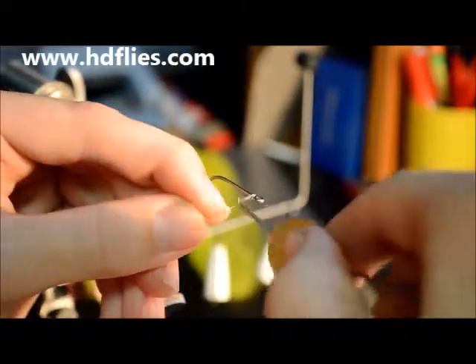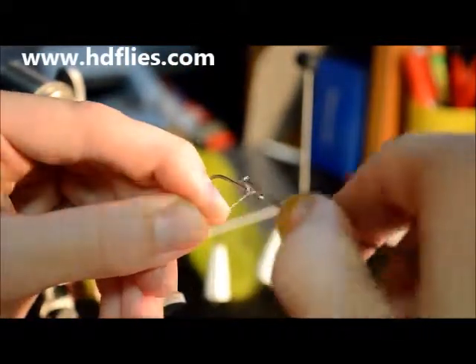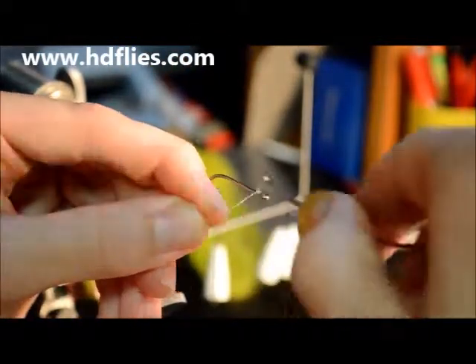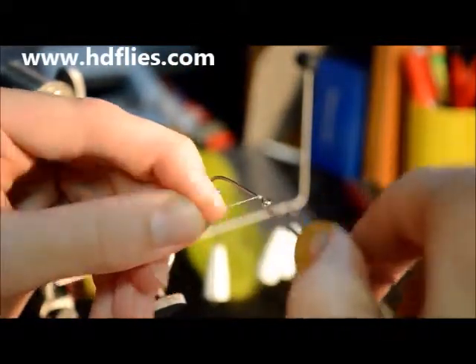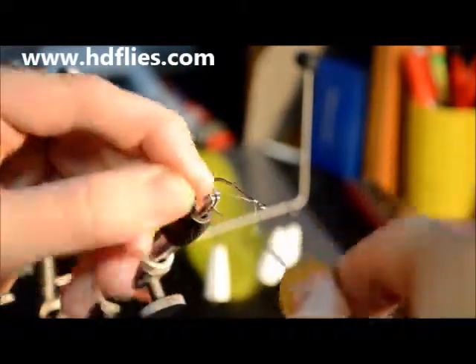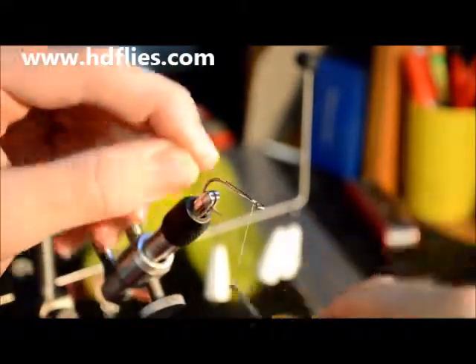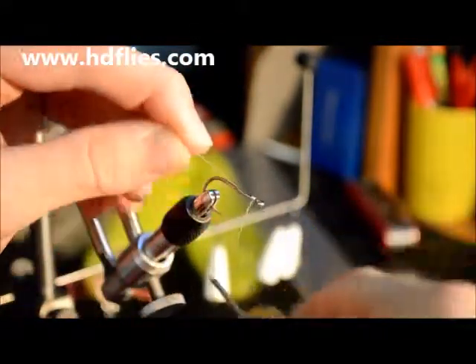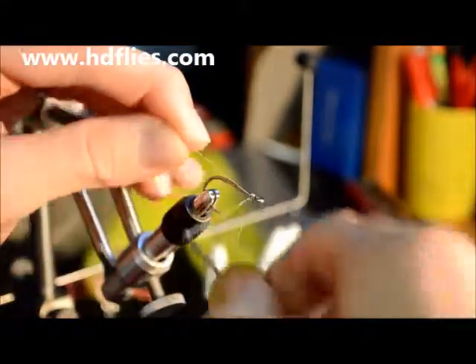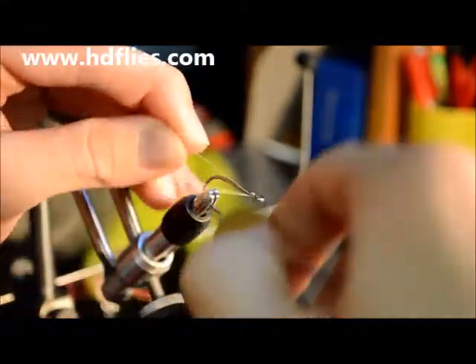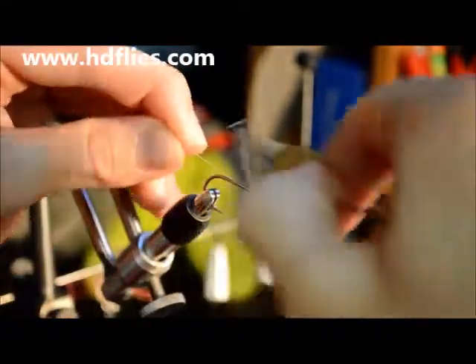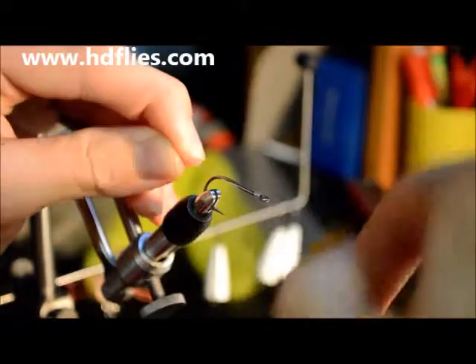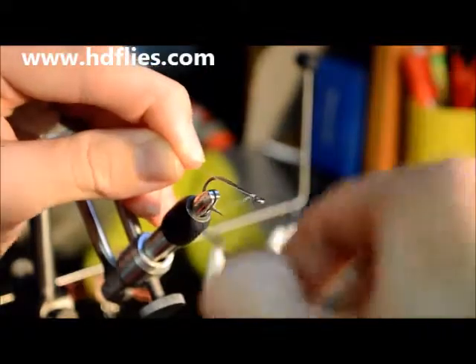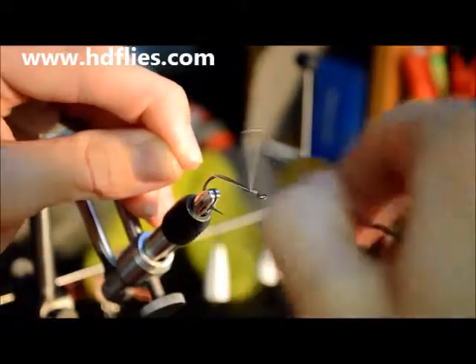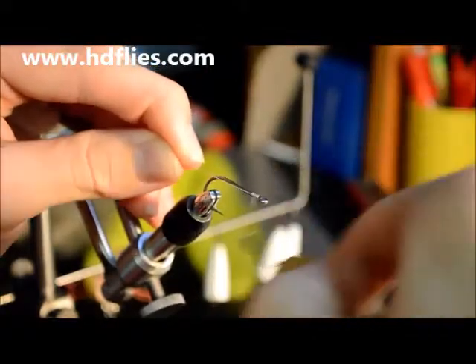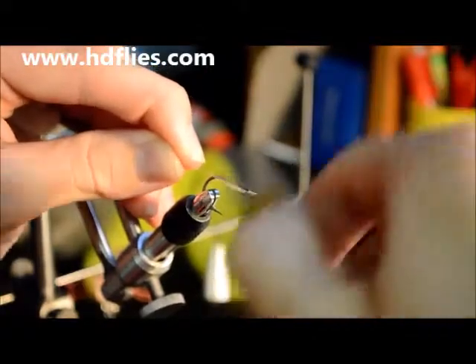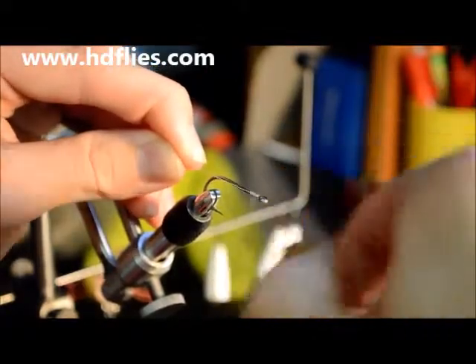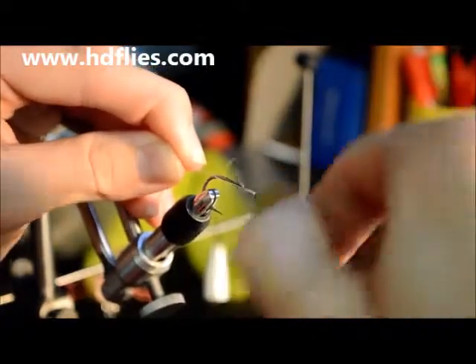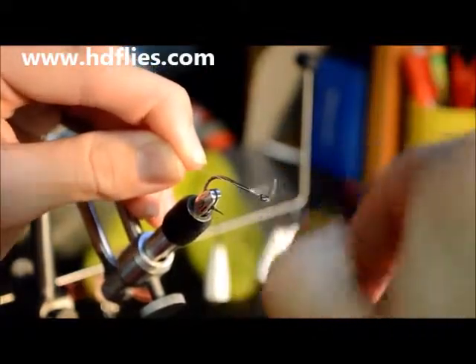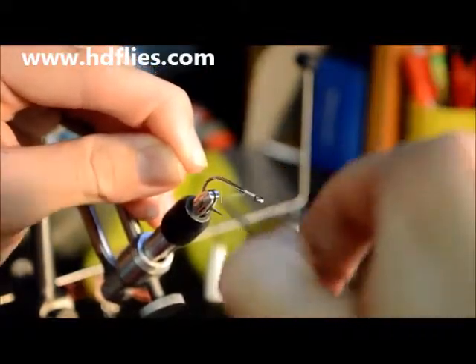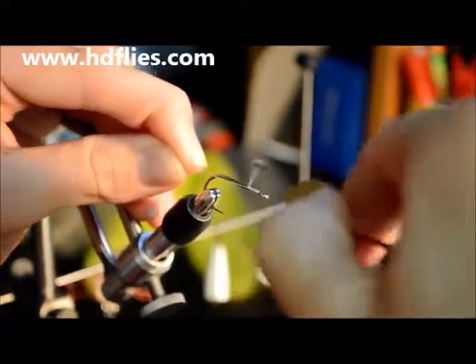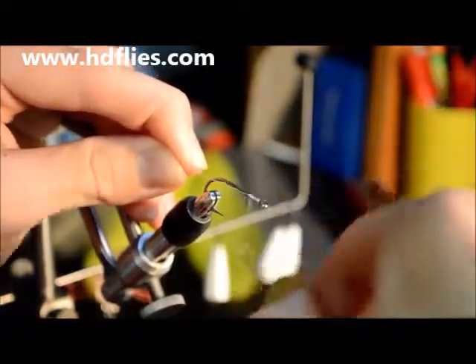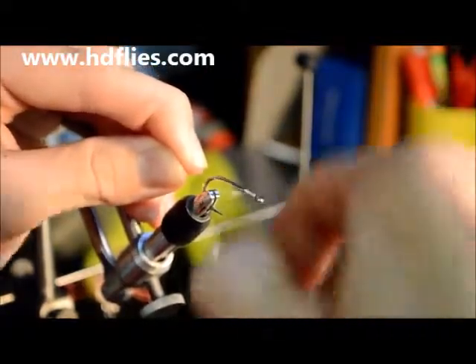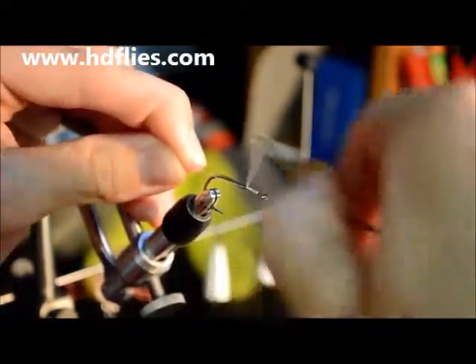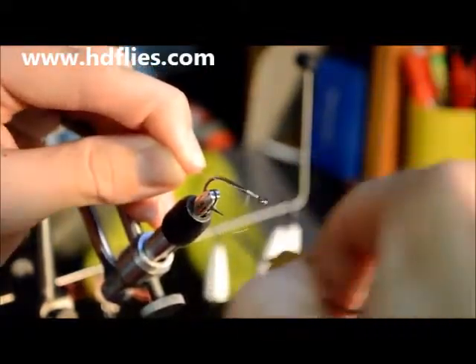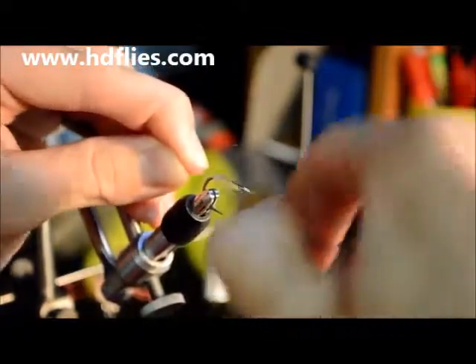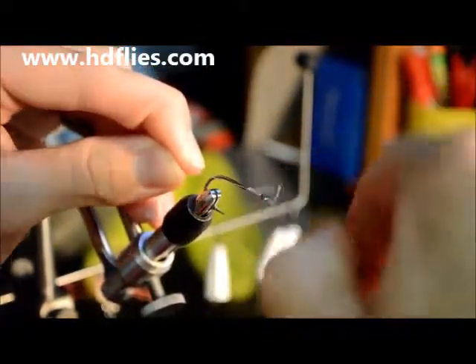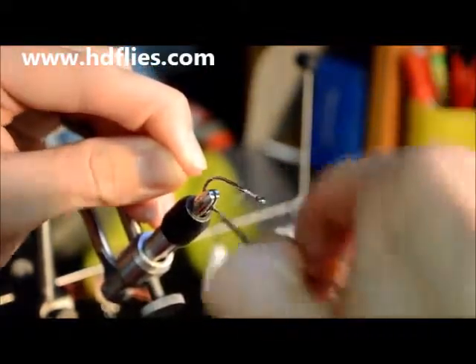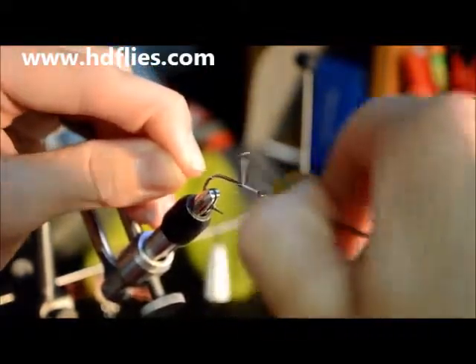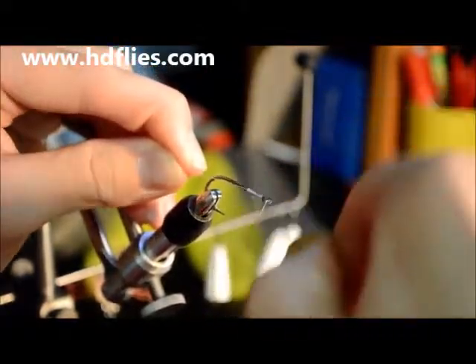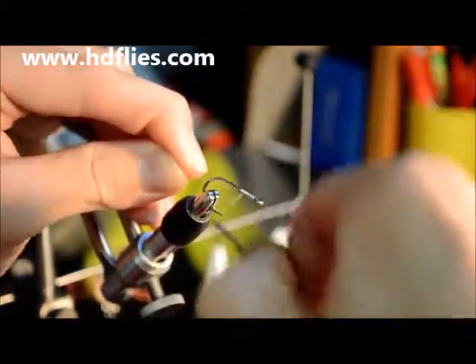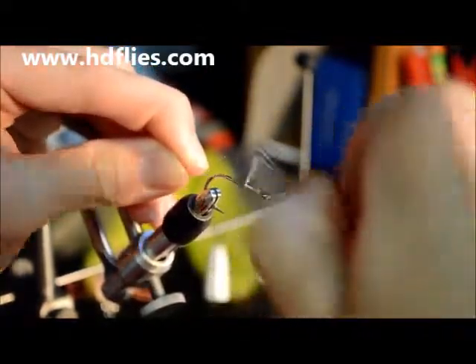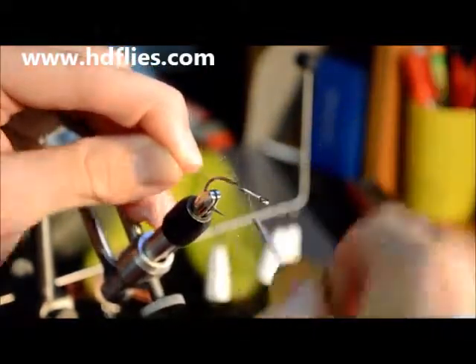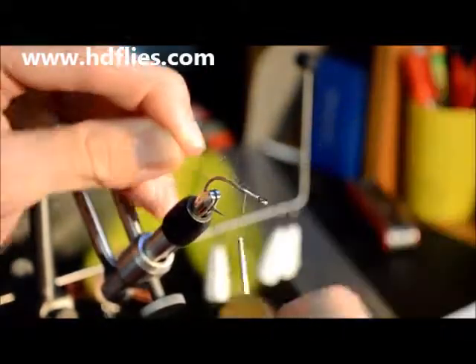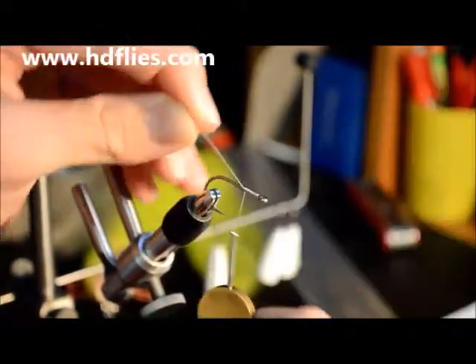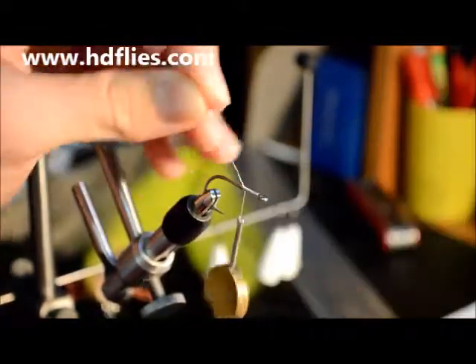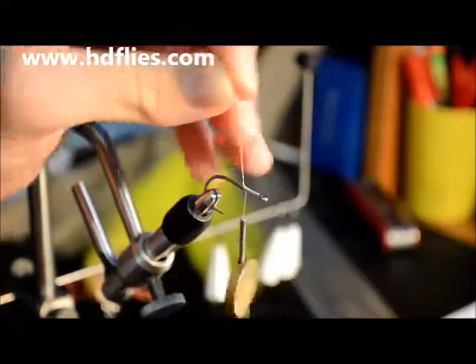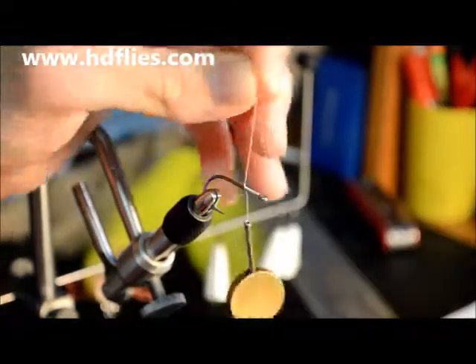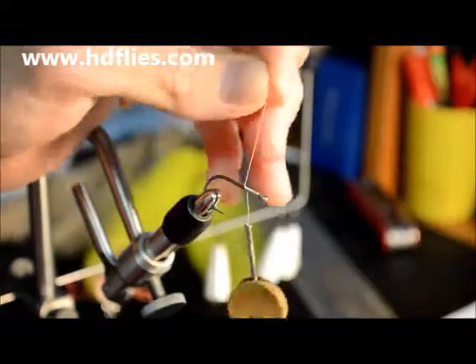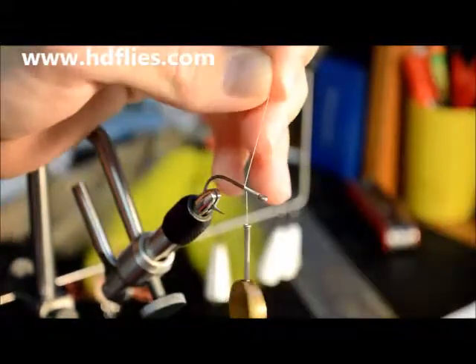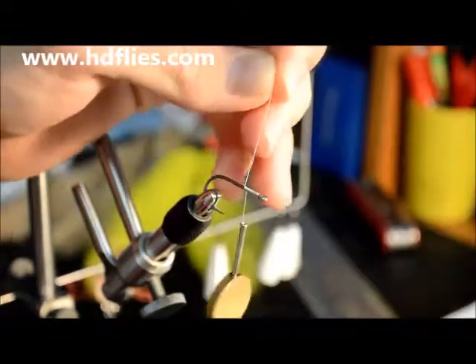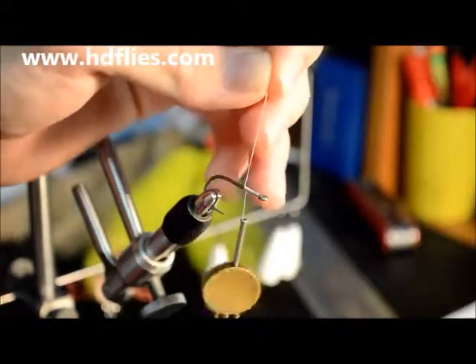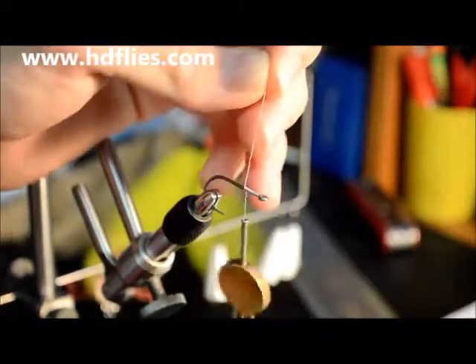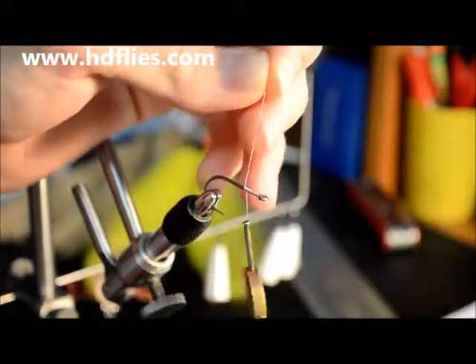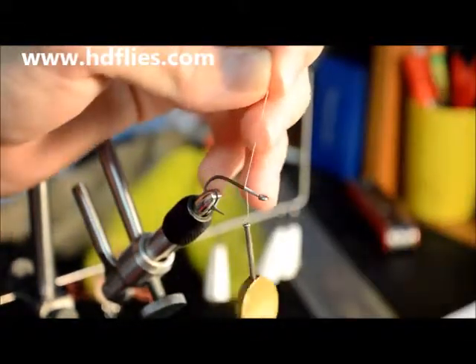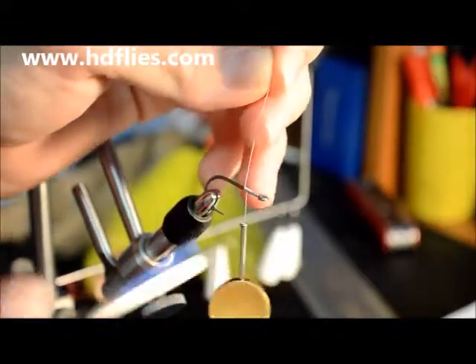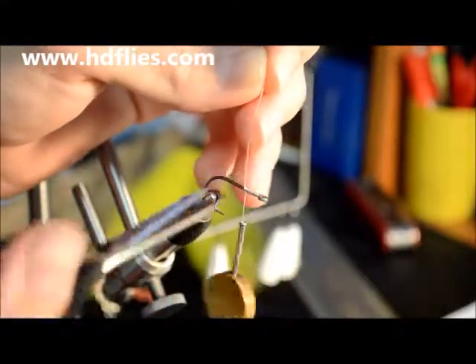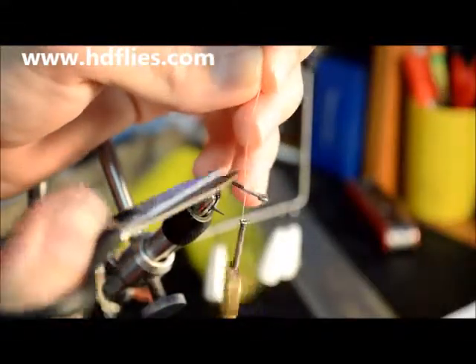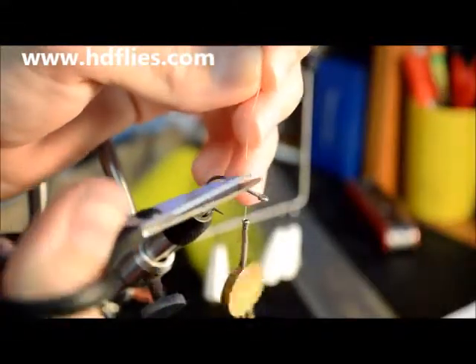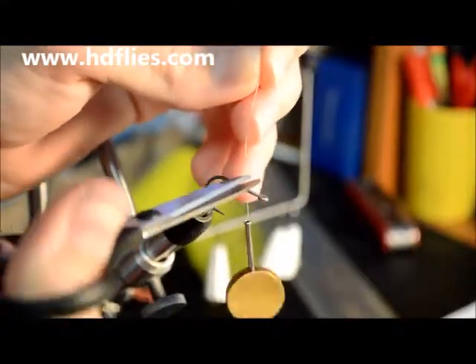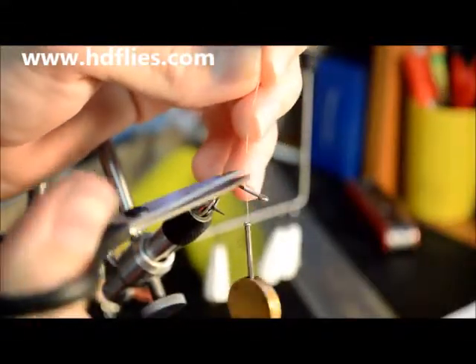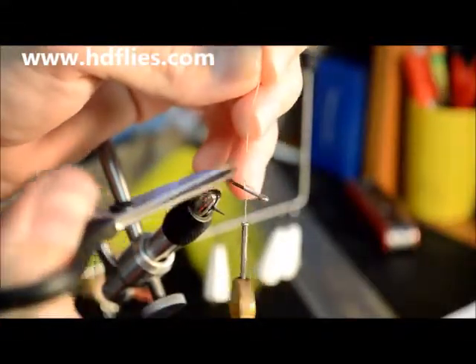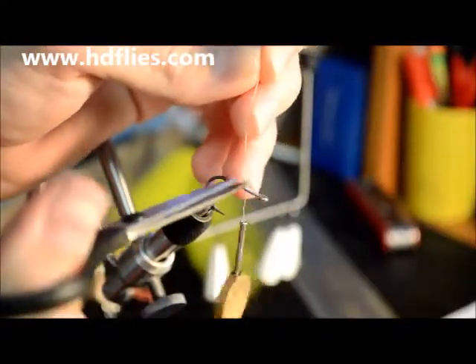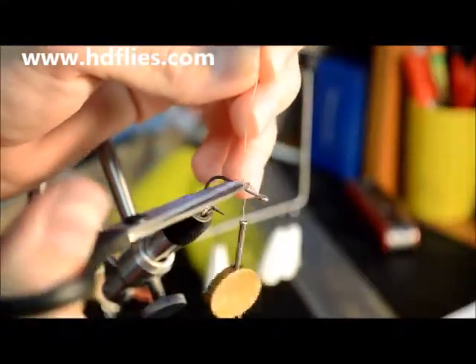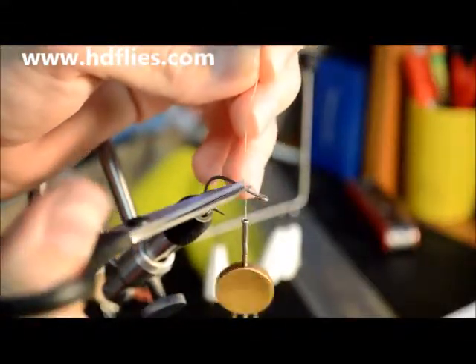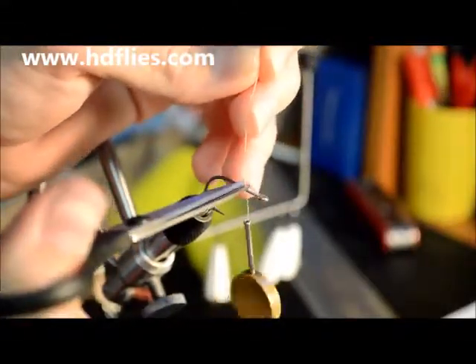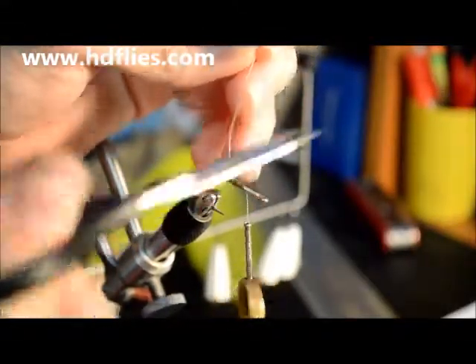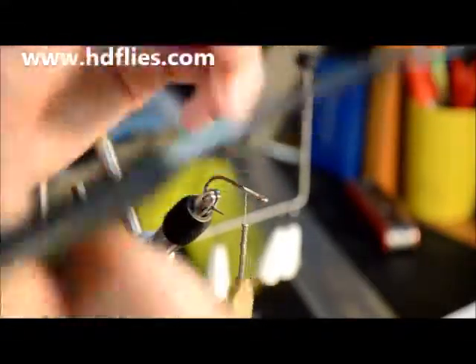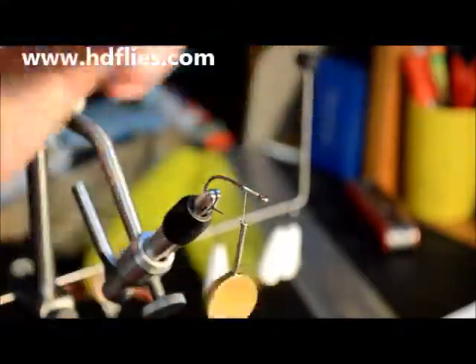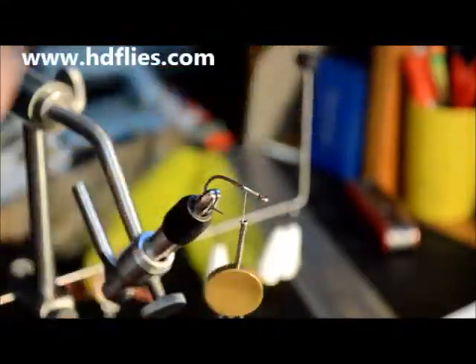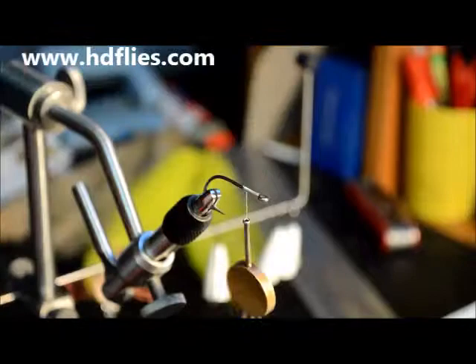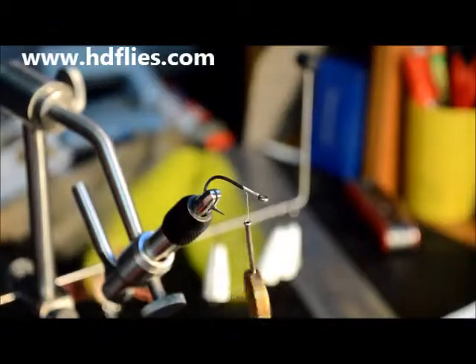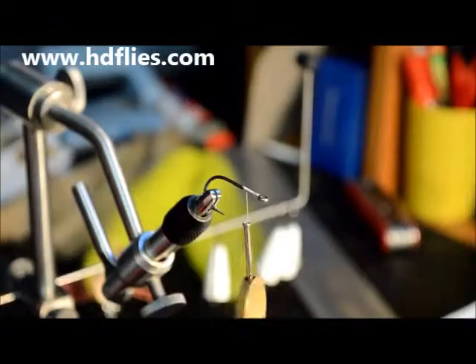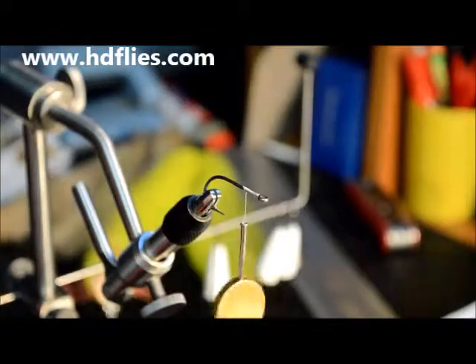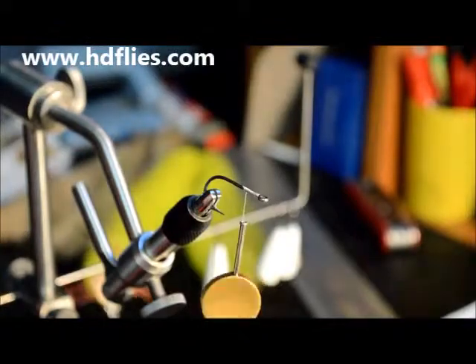All you need to do is start your thread and go back to where you're going to tie in your eyes.